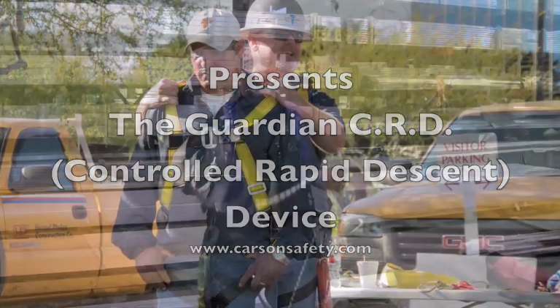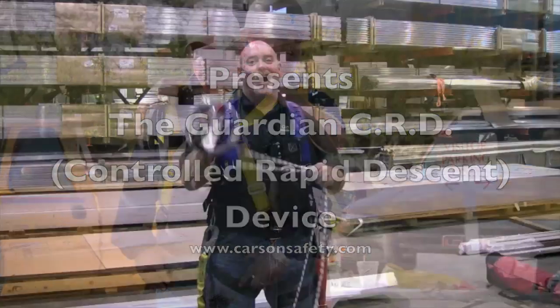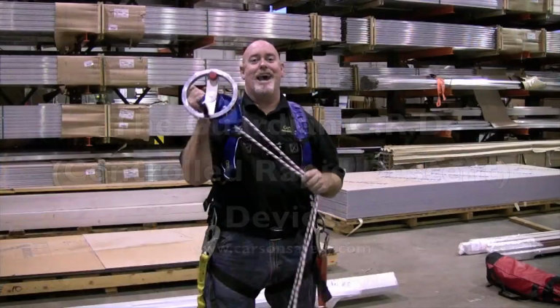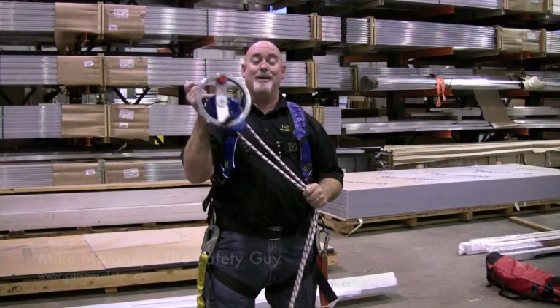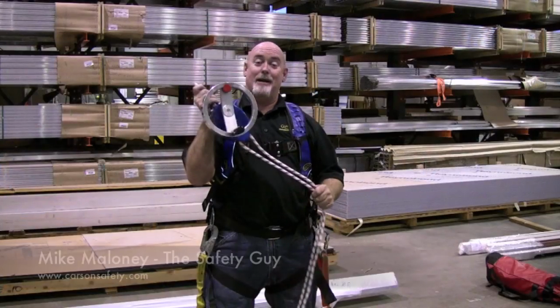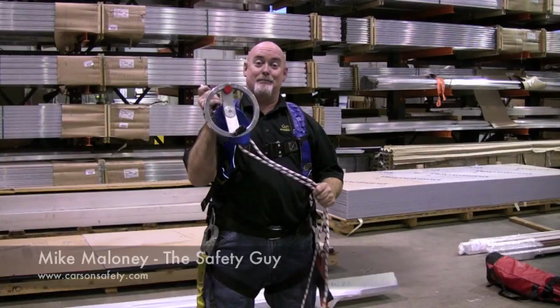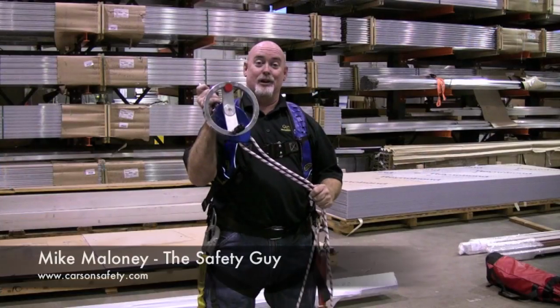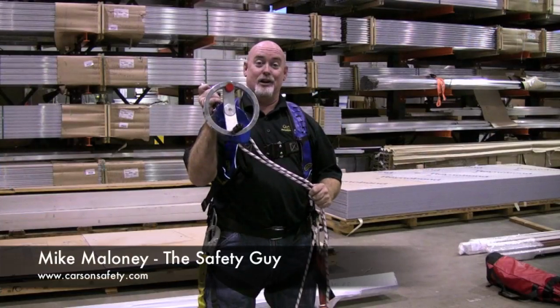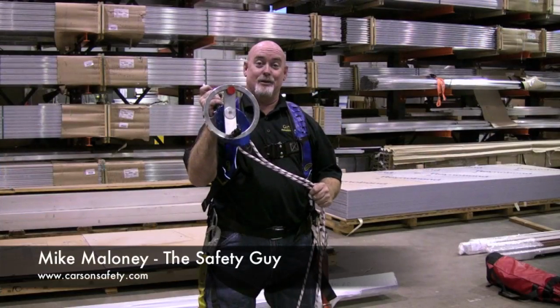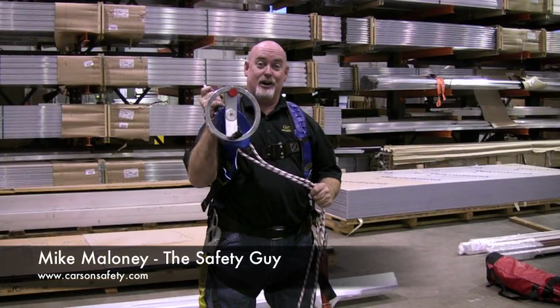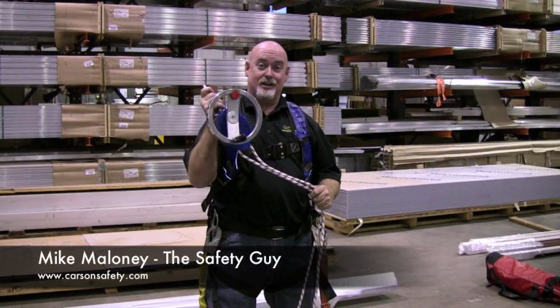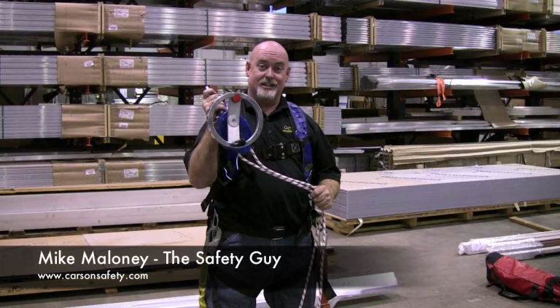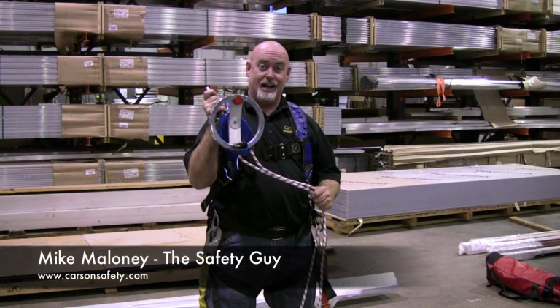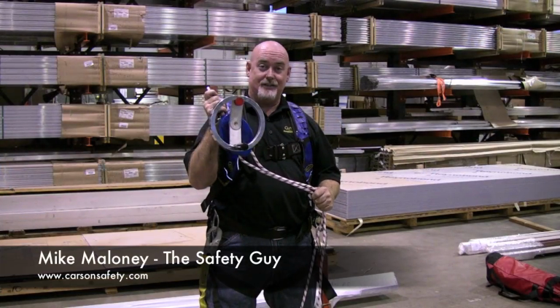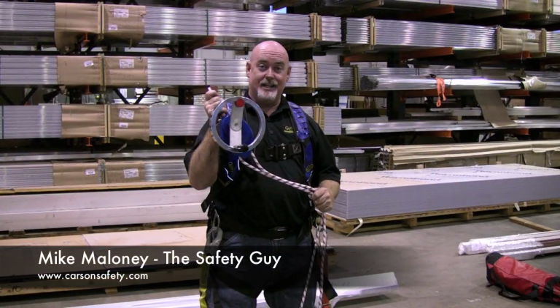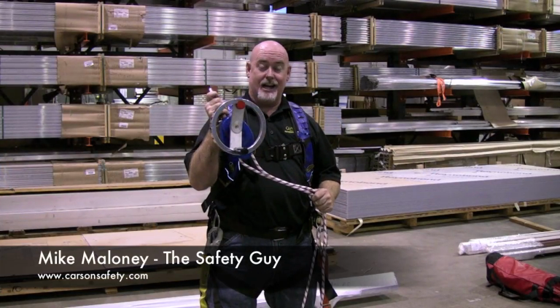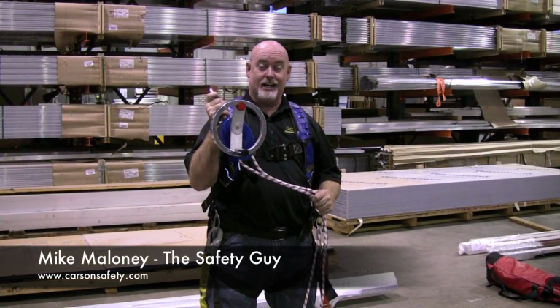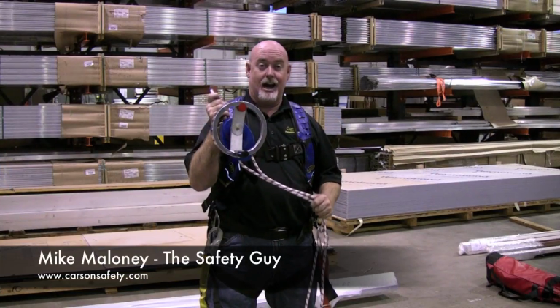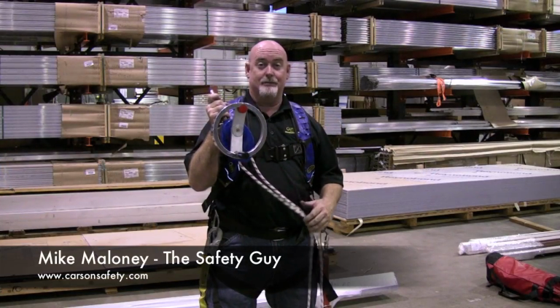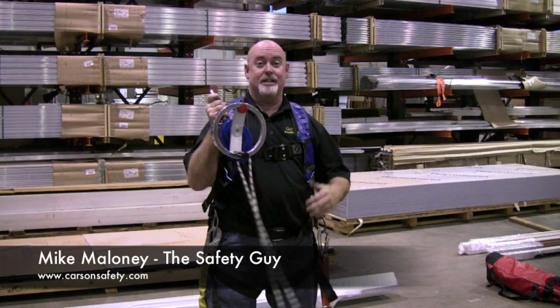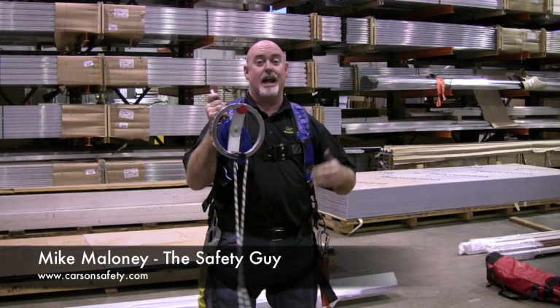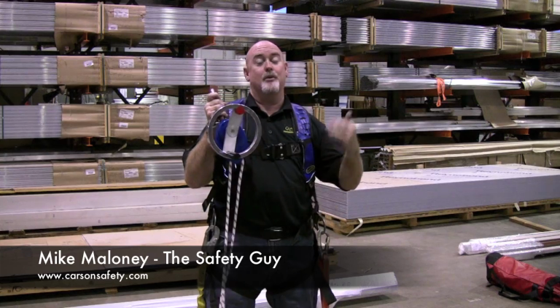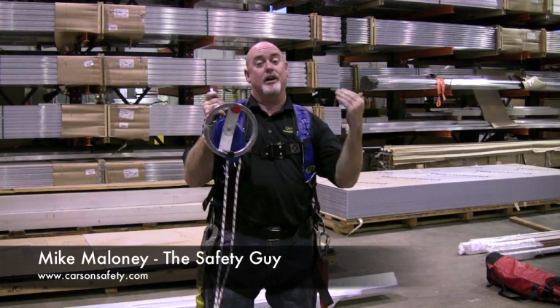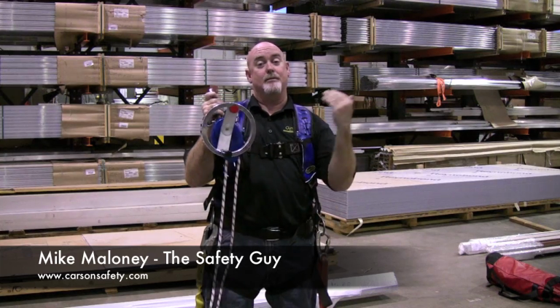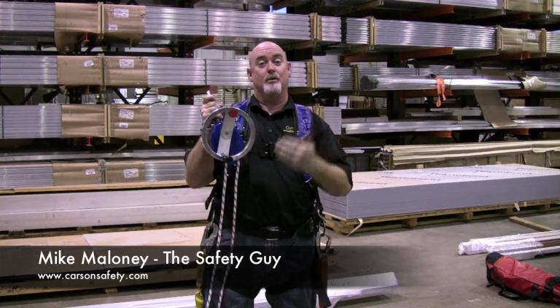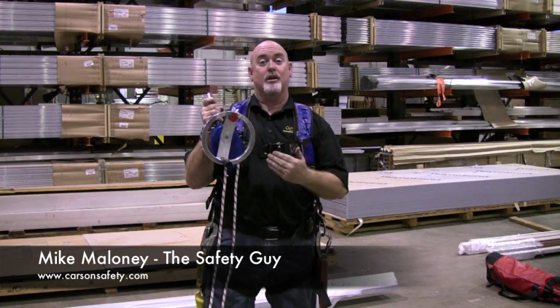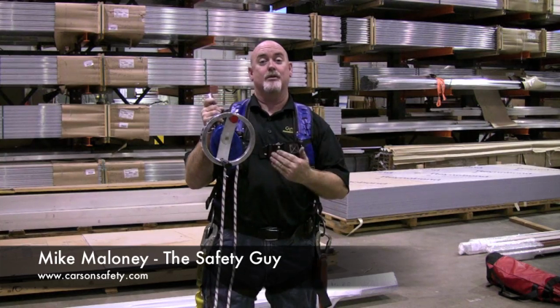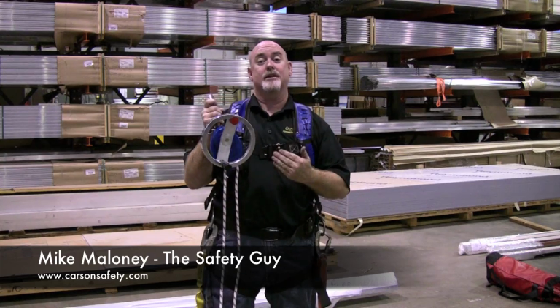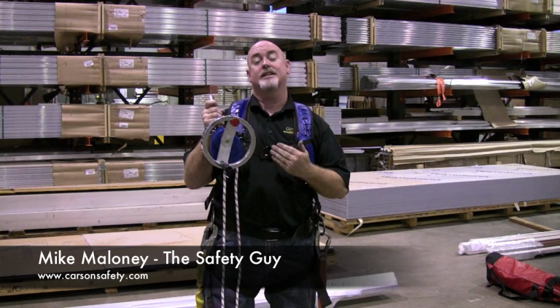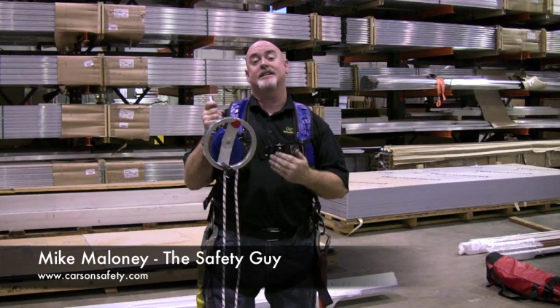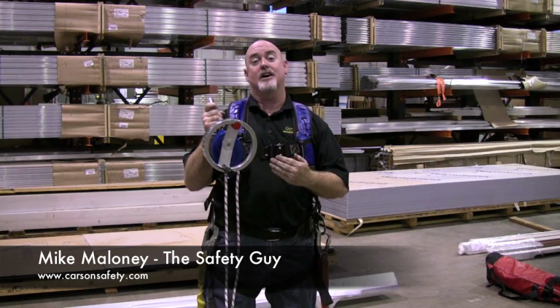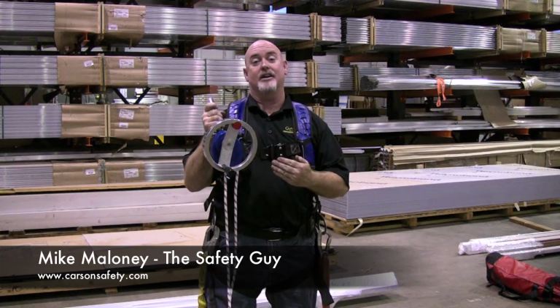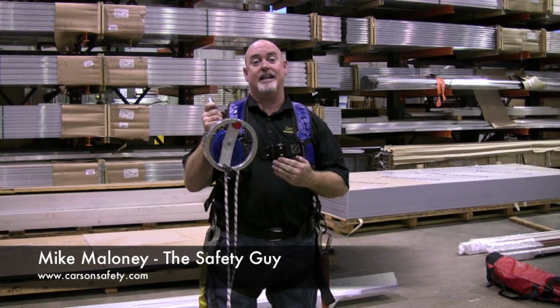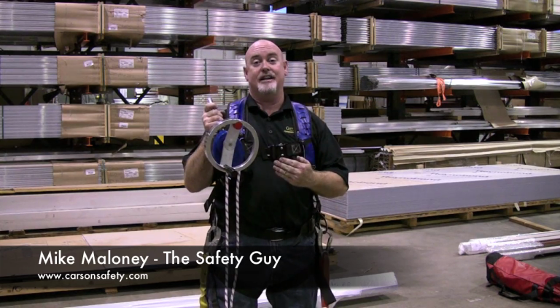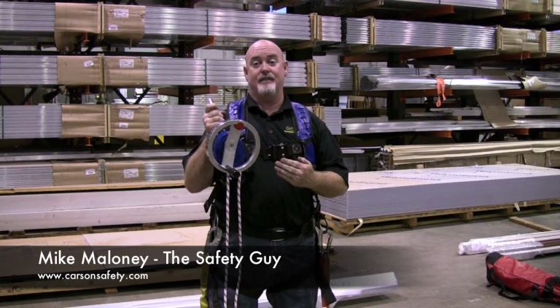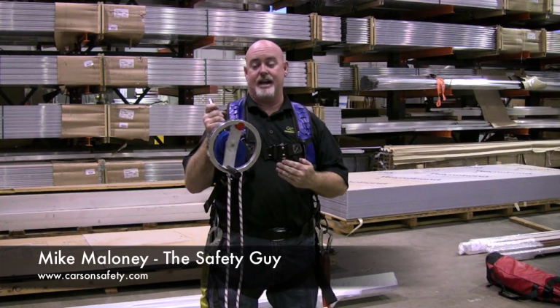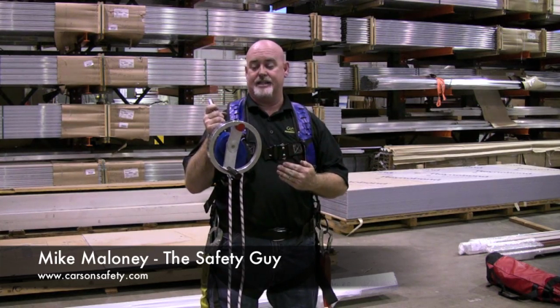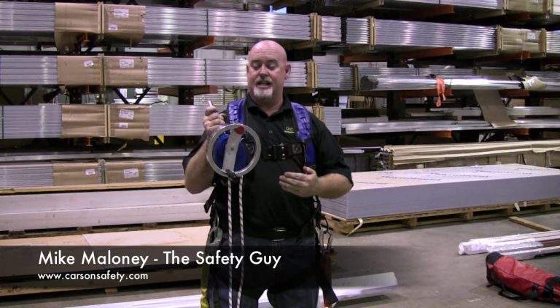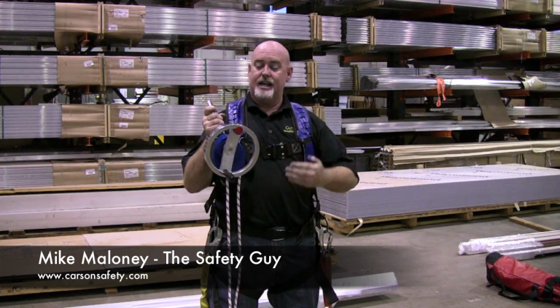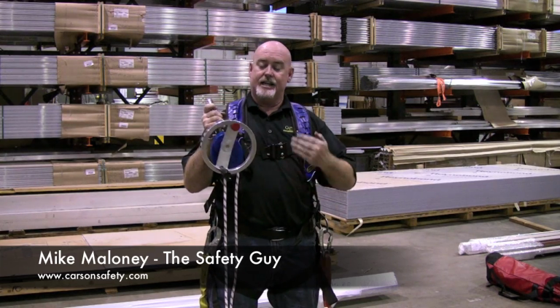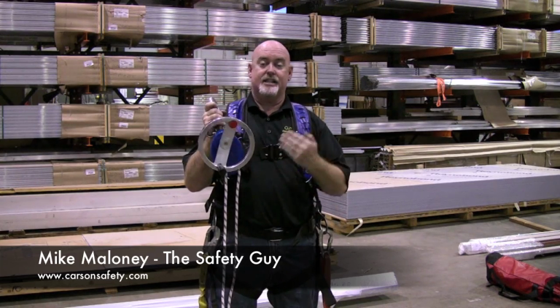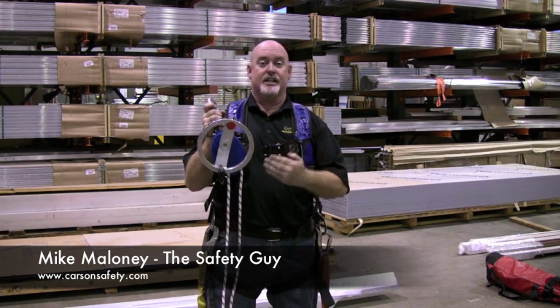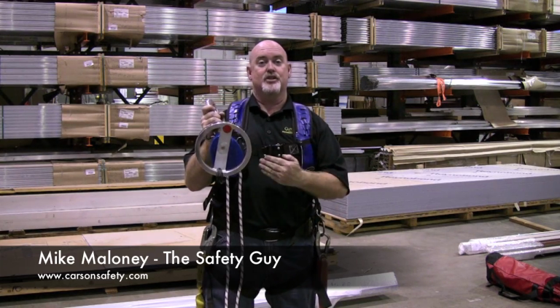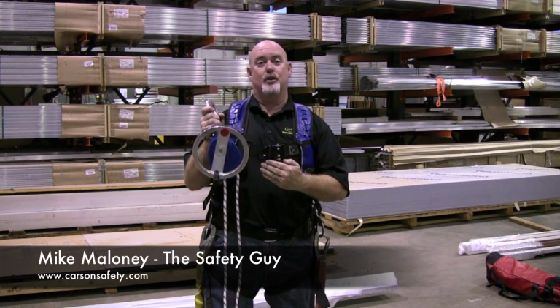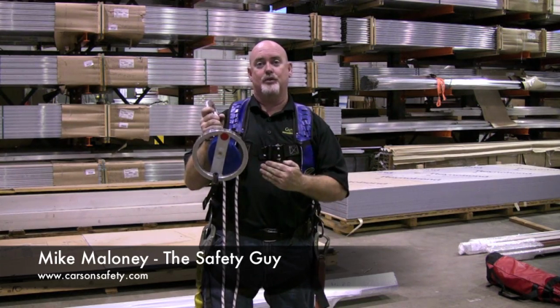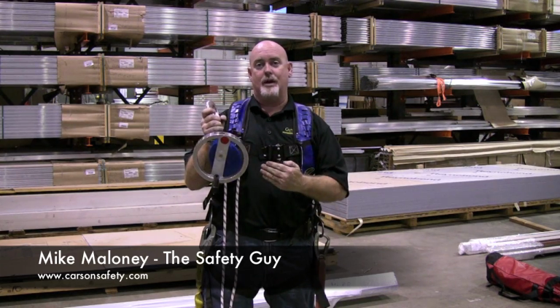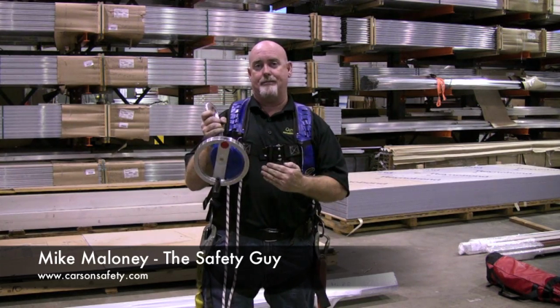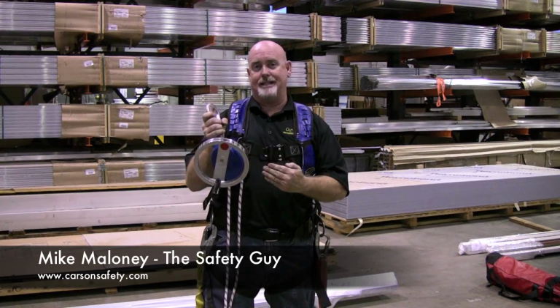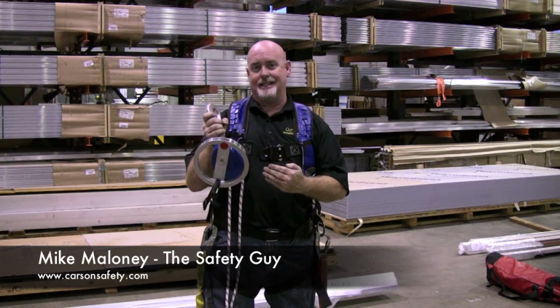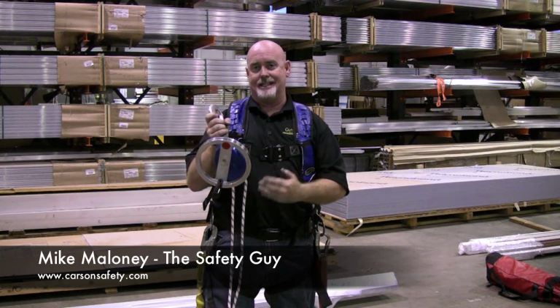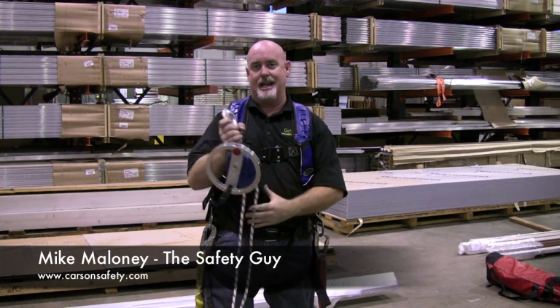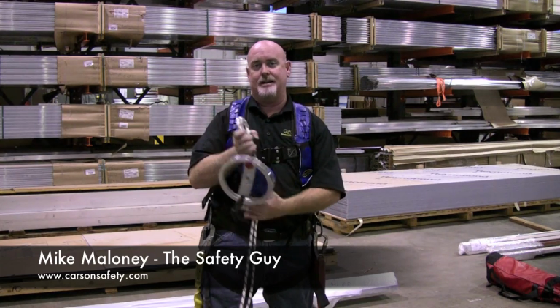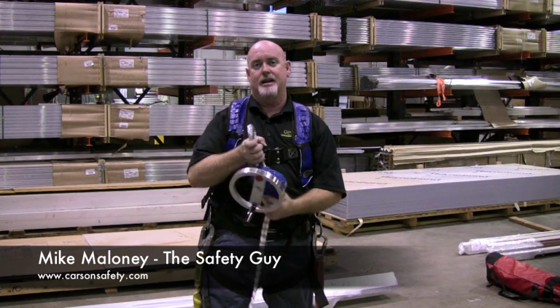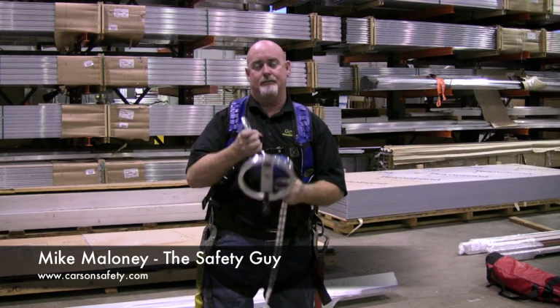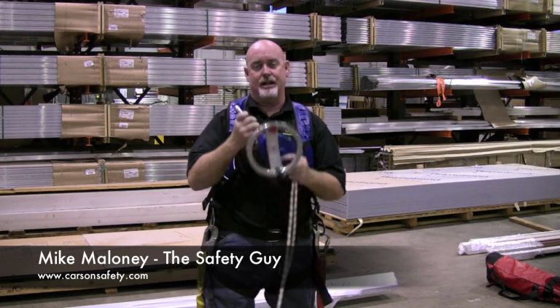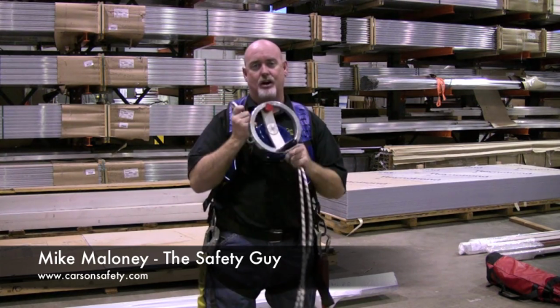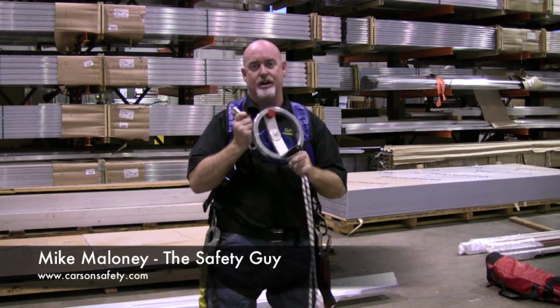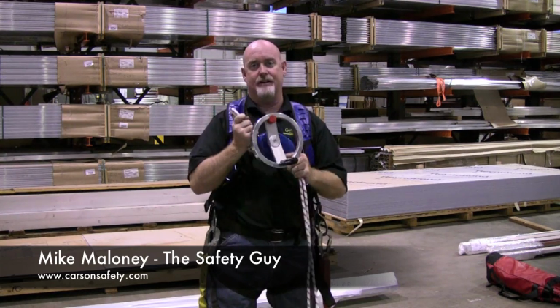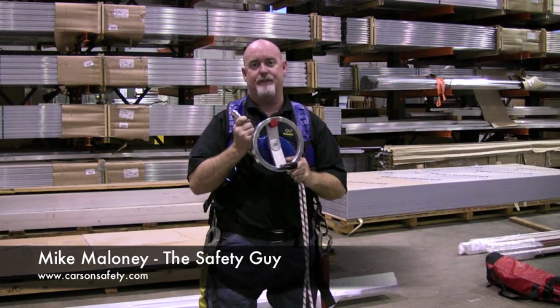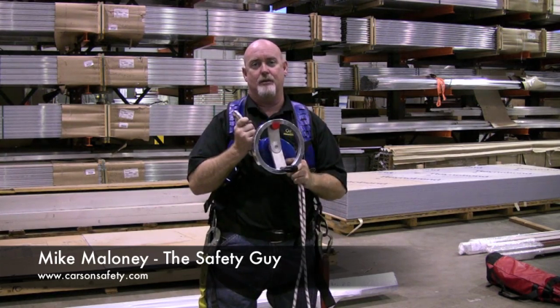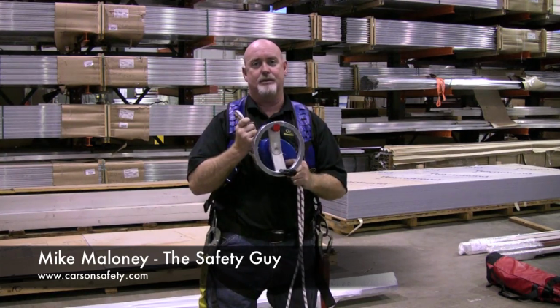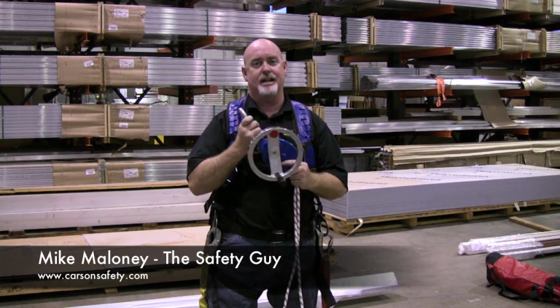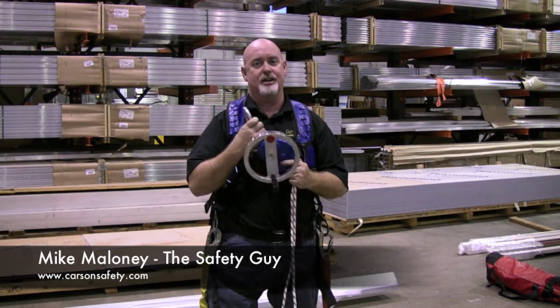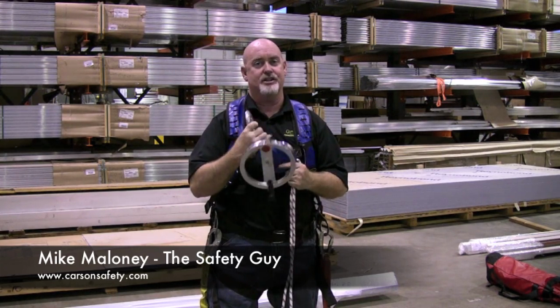Hi, I'm Mike Maloney with CarsonSafety.com. Today we're going to be working with the CRD device — the Controlled Rapid Descent by Guardian Fall Protection.